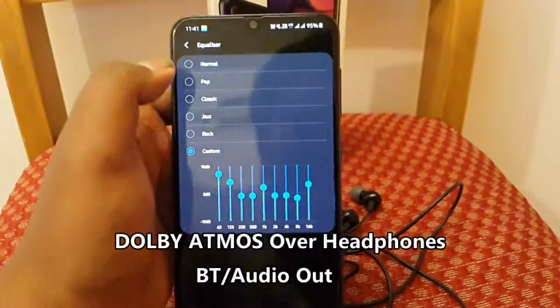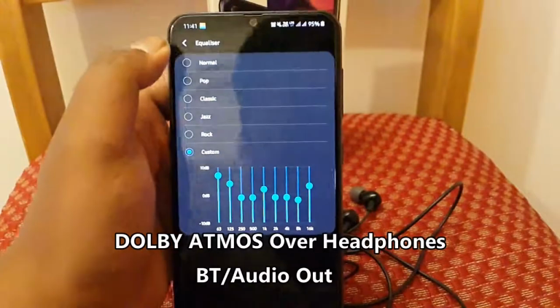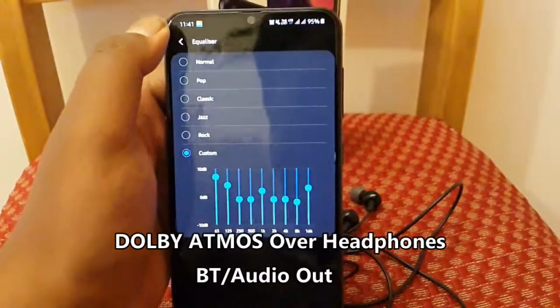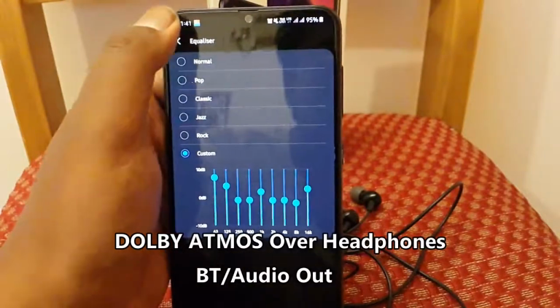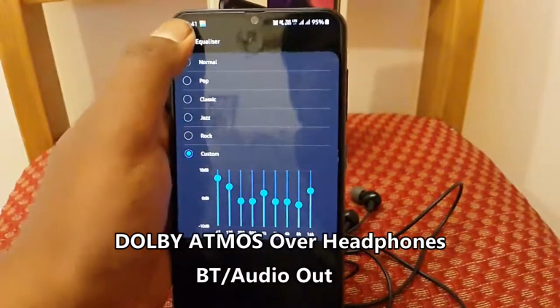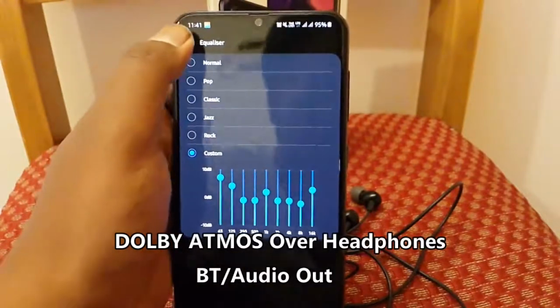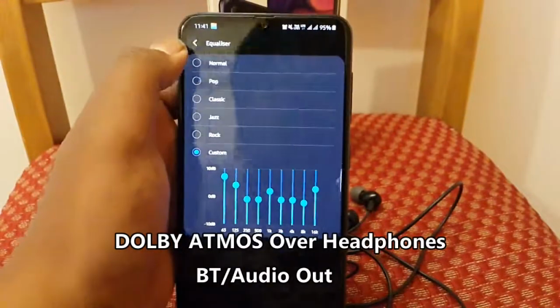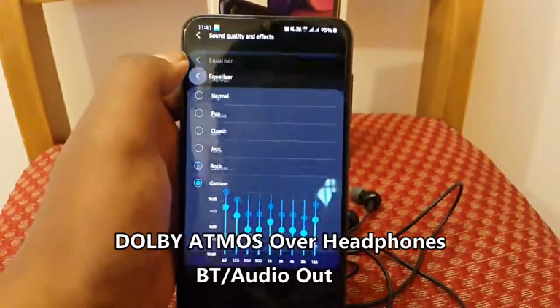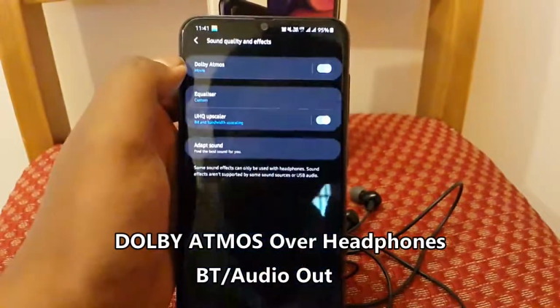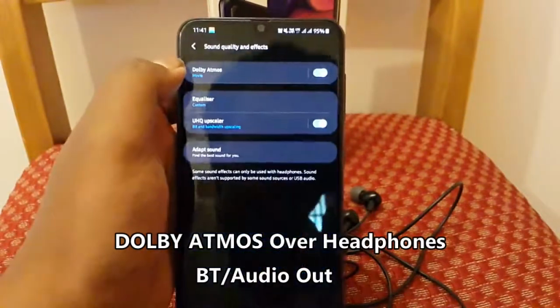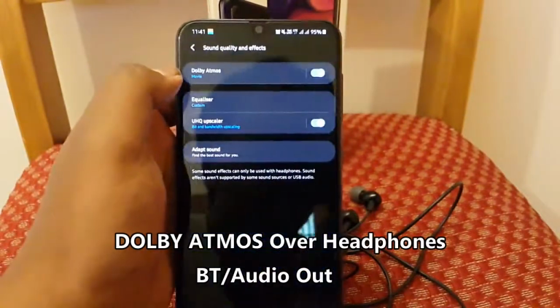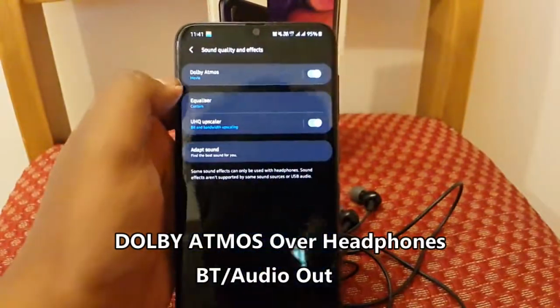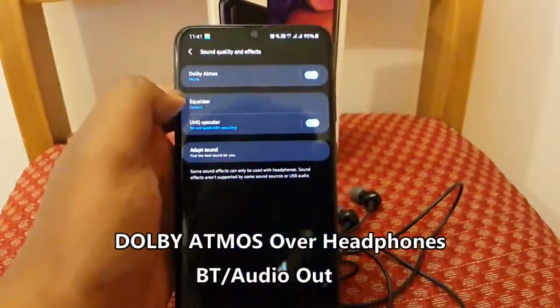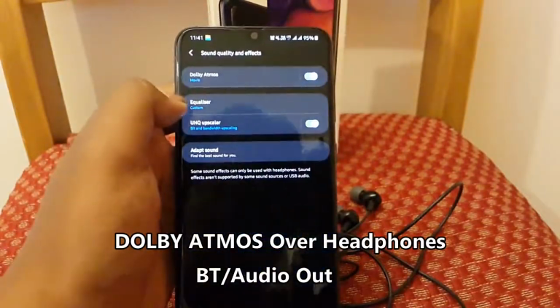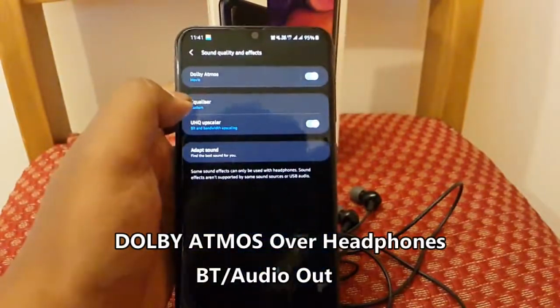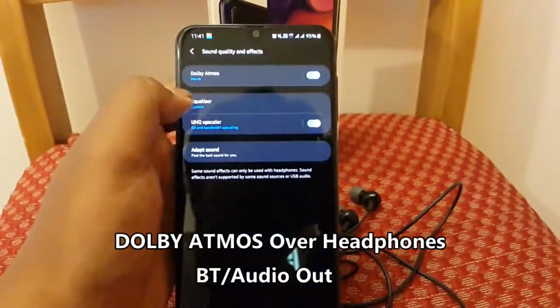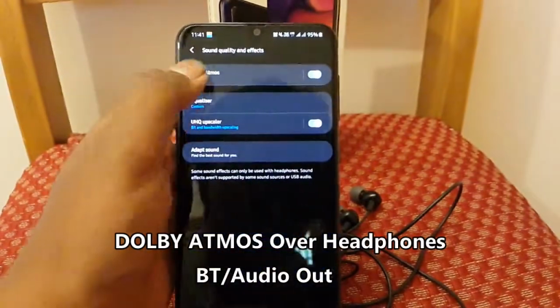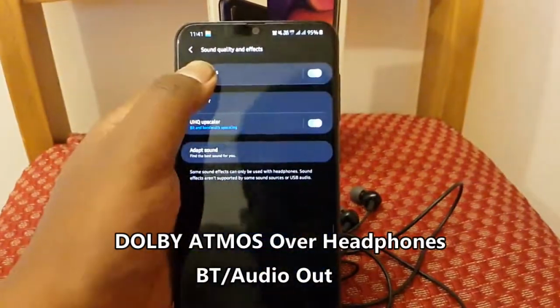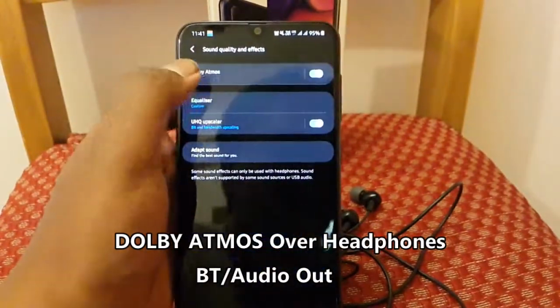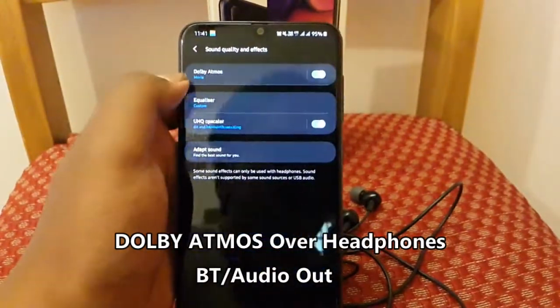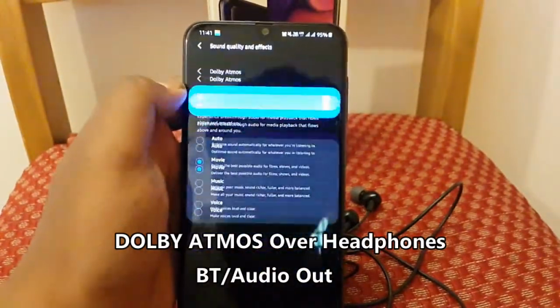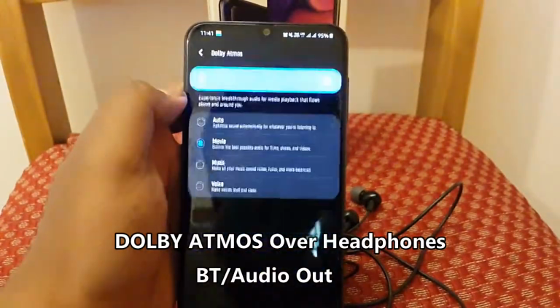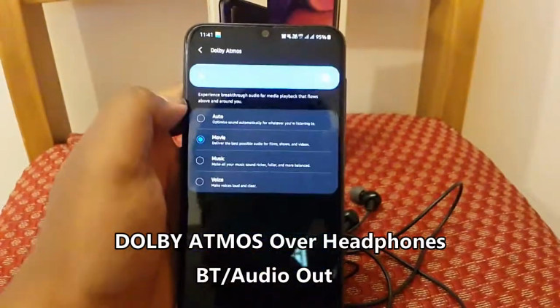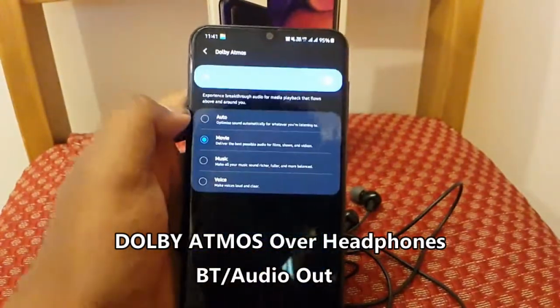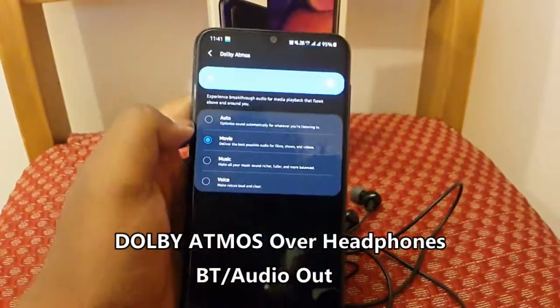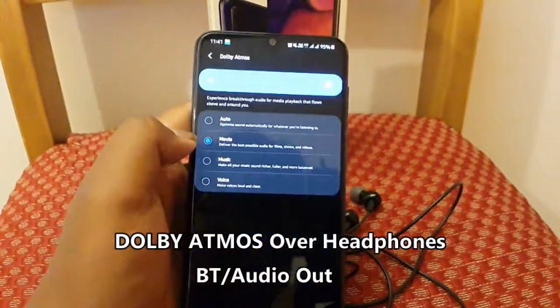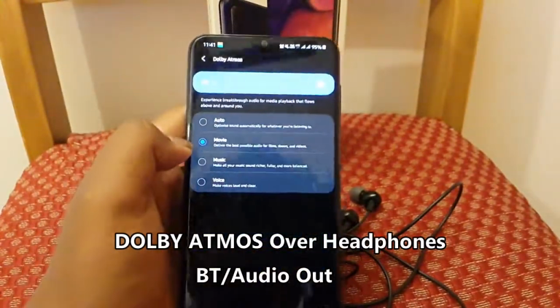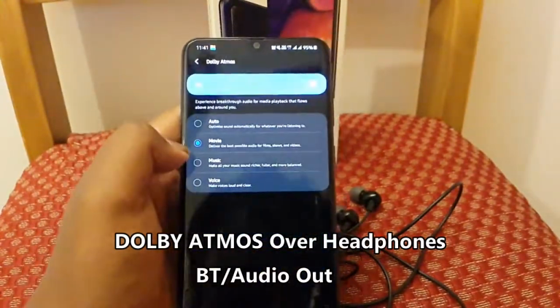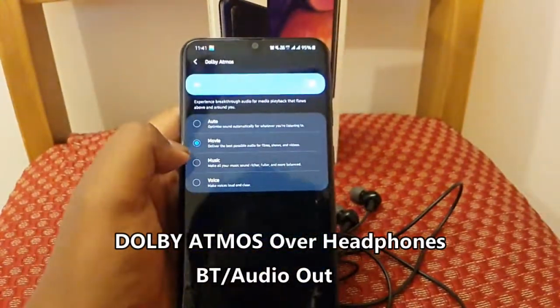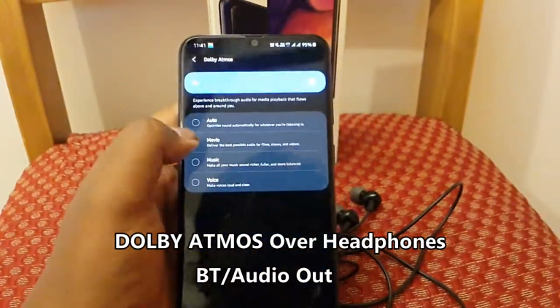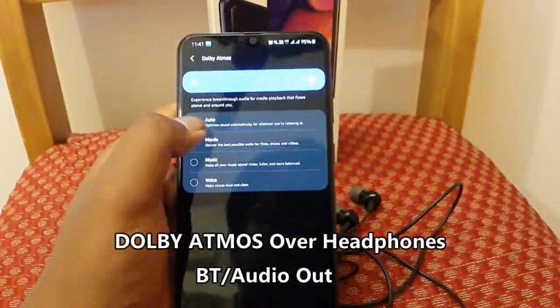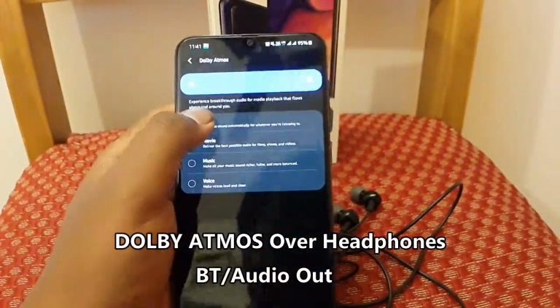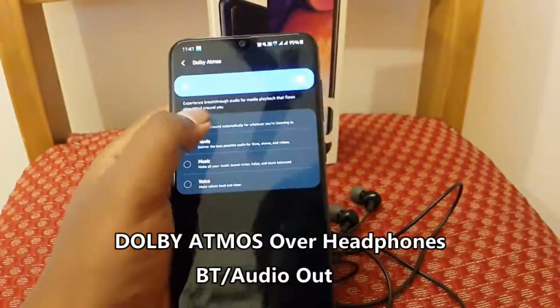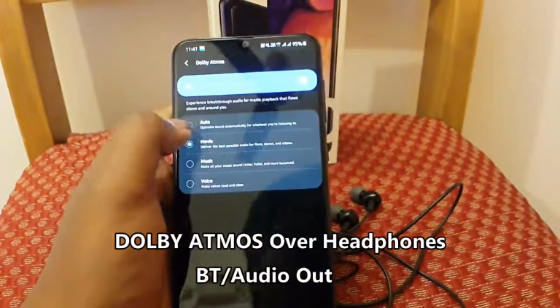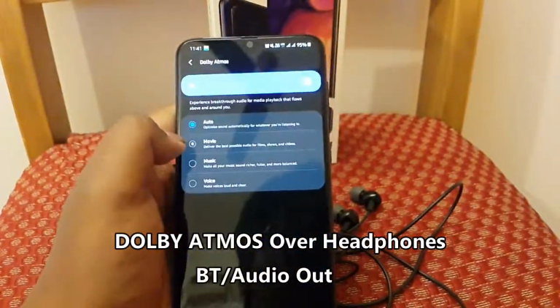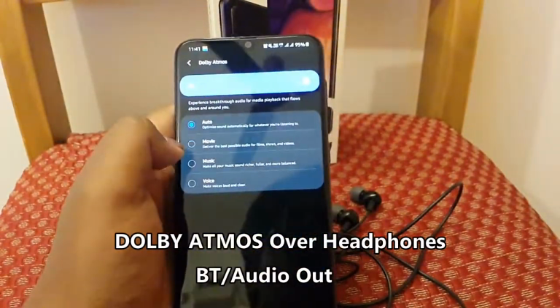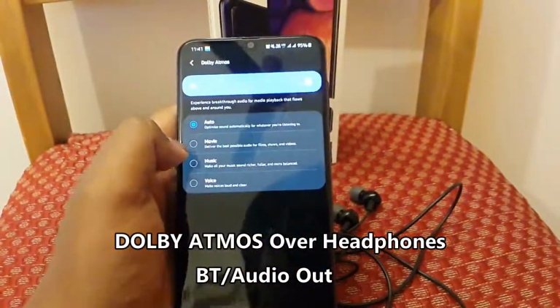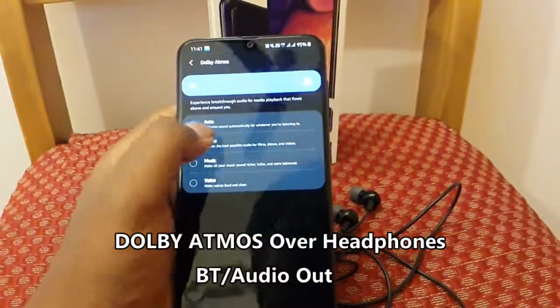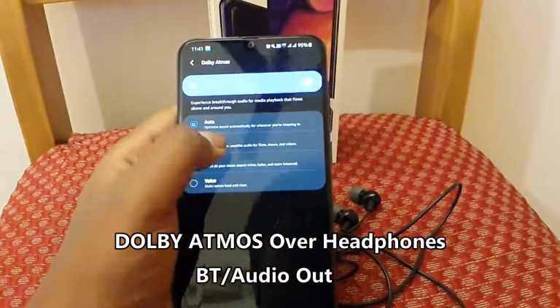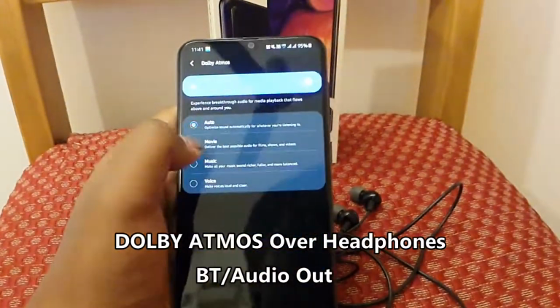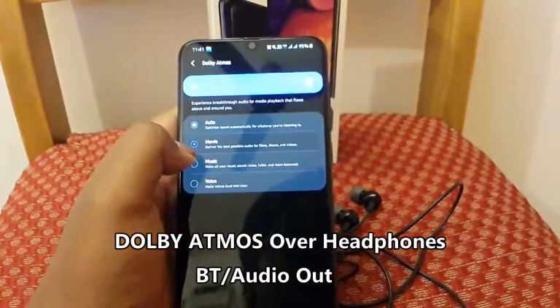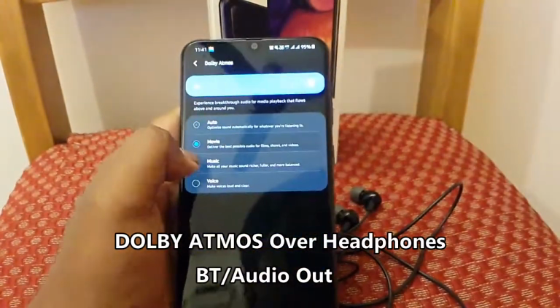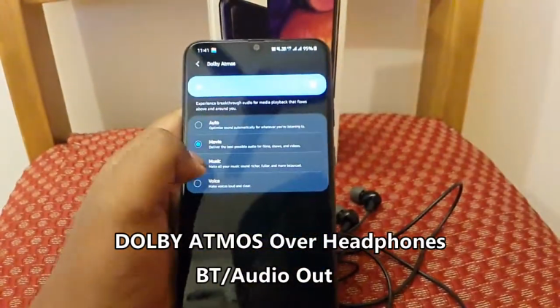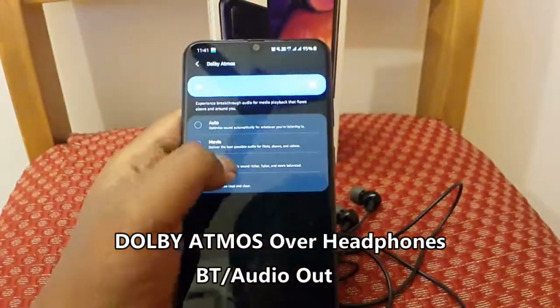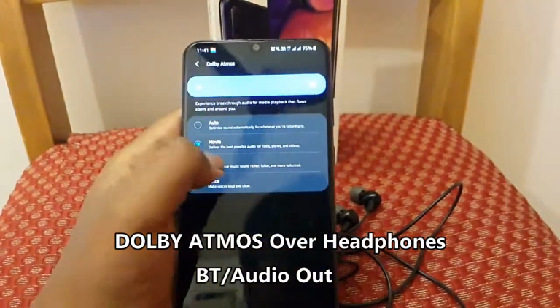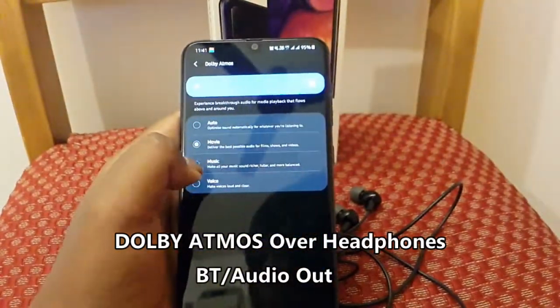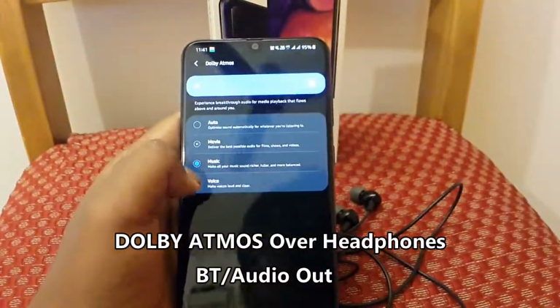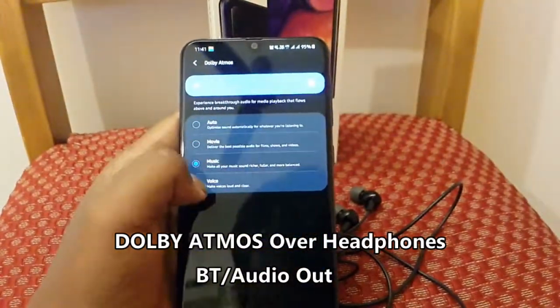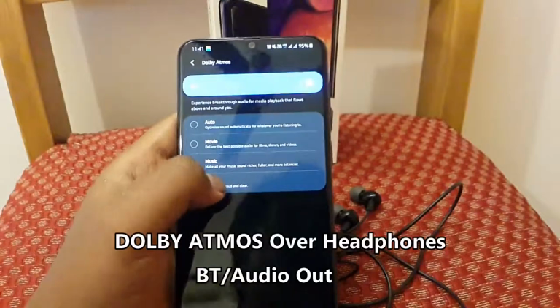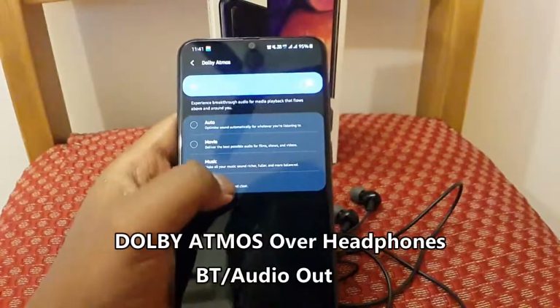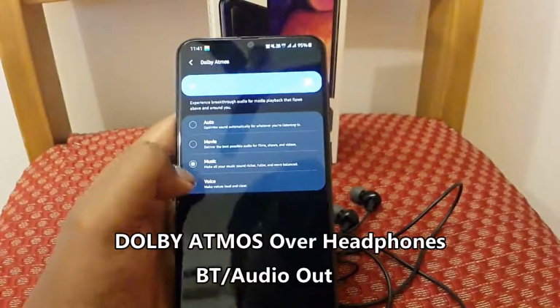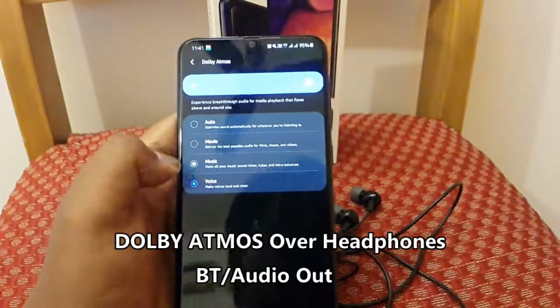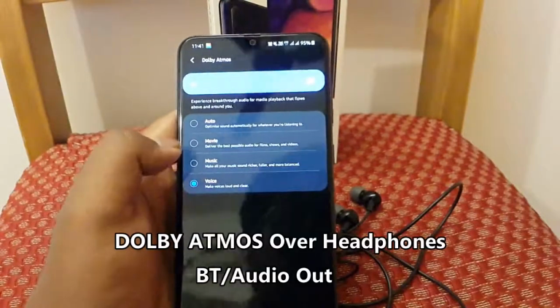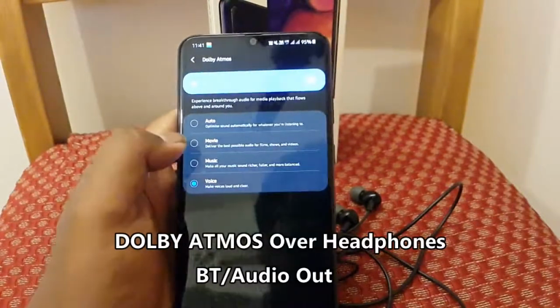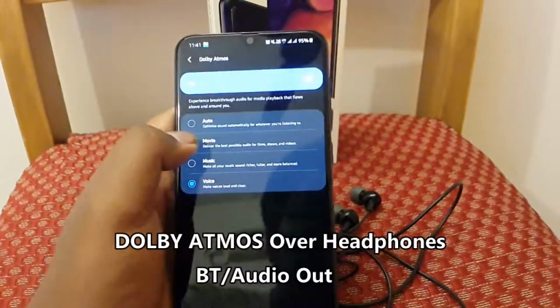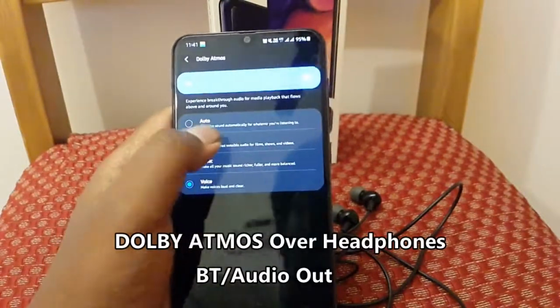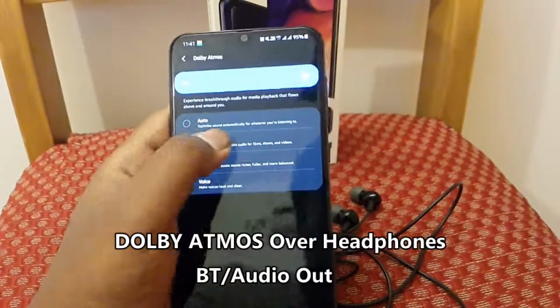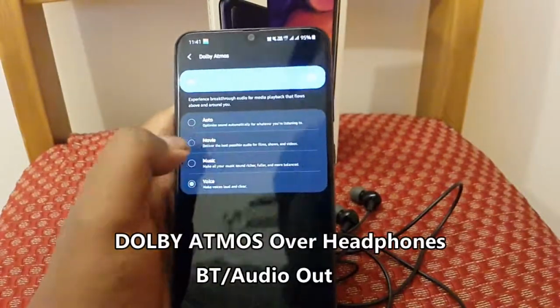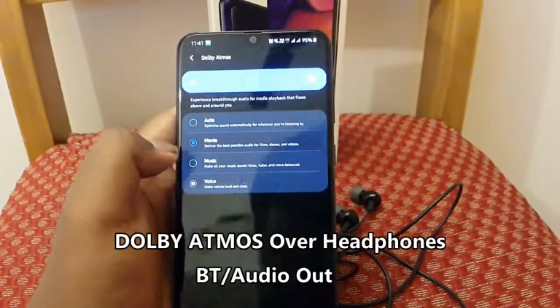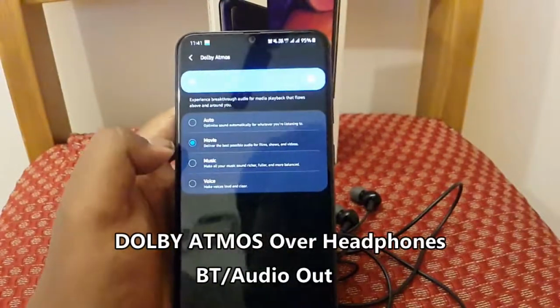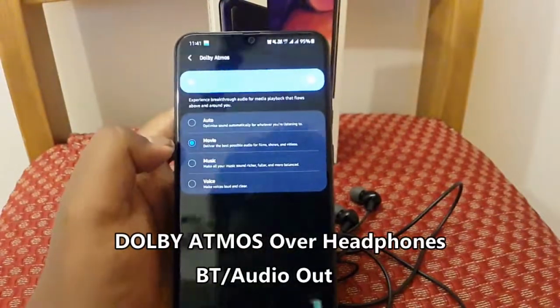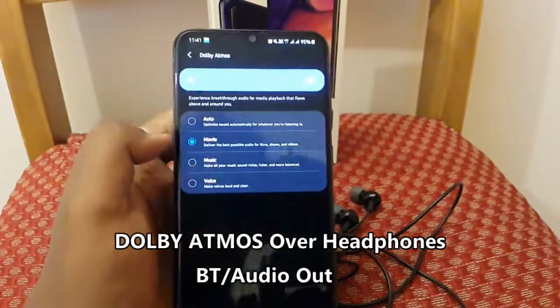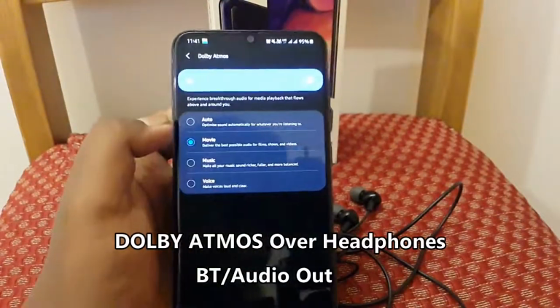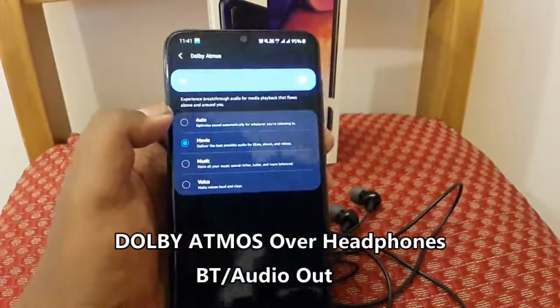Impressive Dolby Atmos optimization over headphones and speakers, both over Bluetooth and the 3.5mm audio jack.